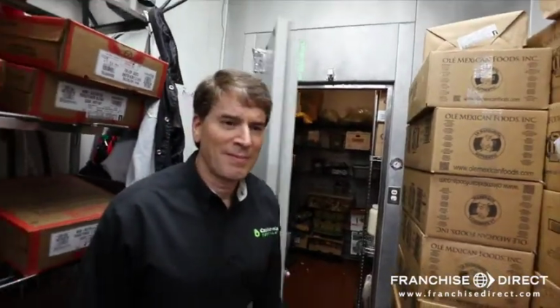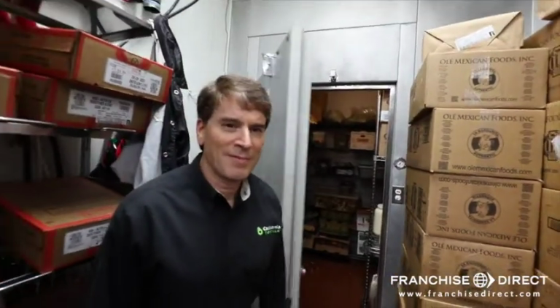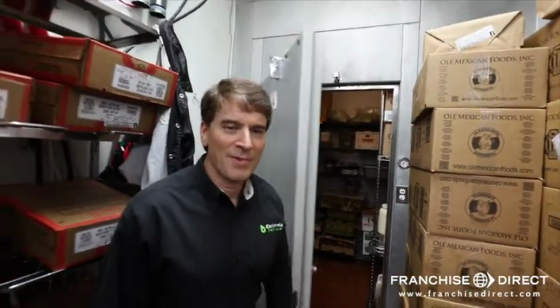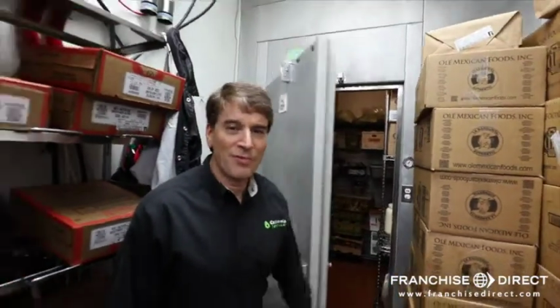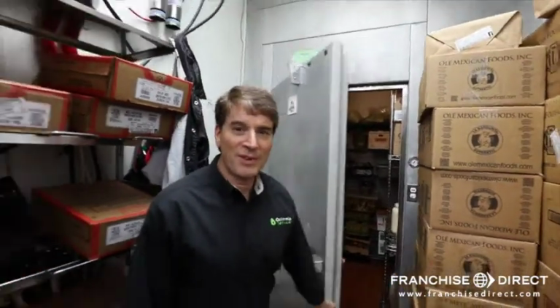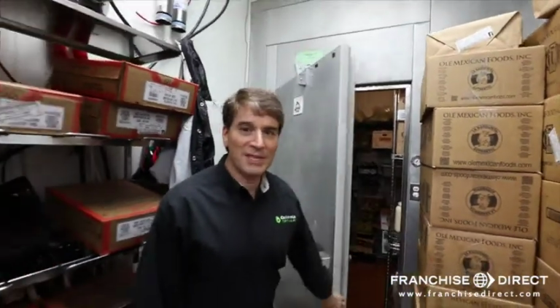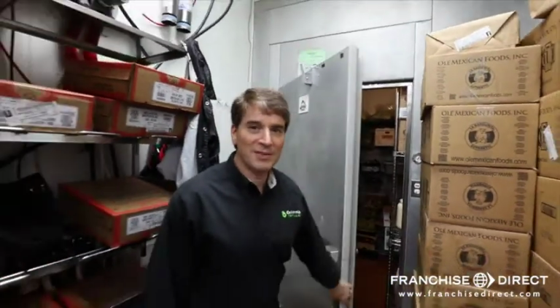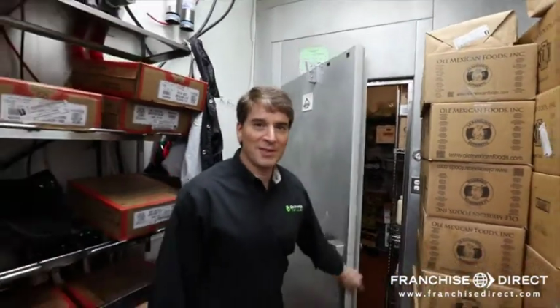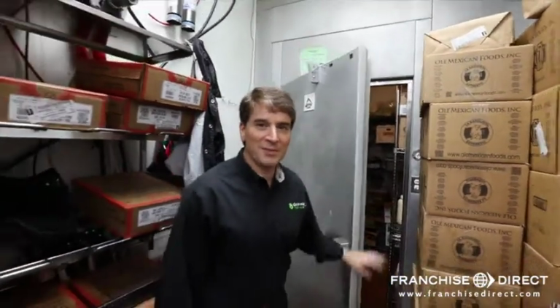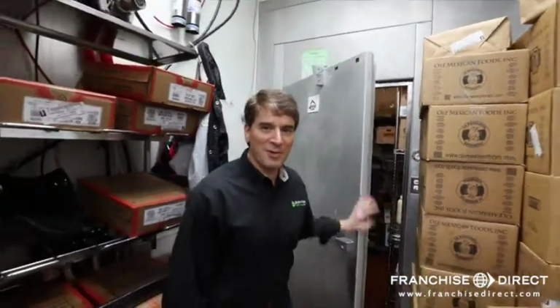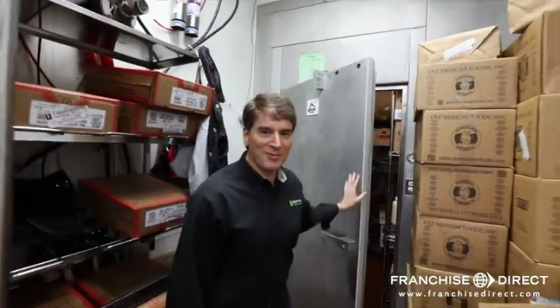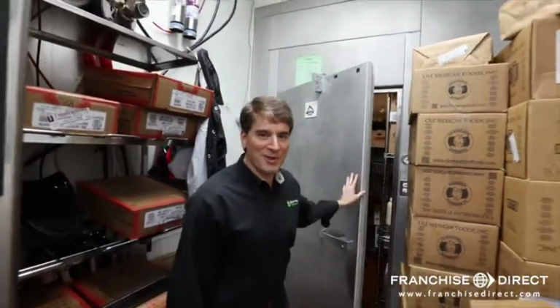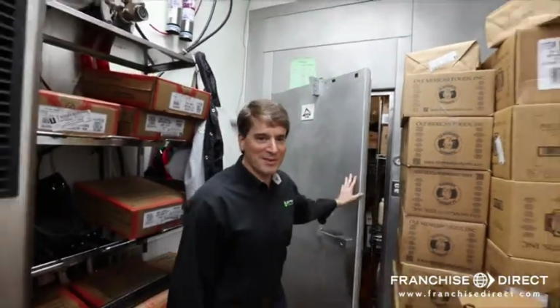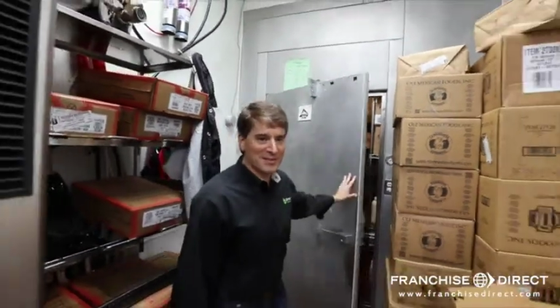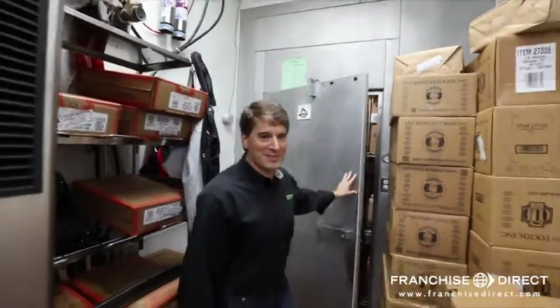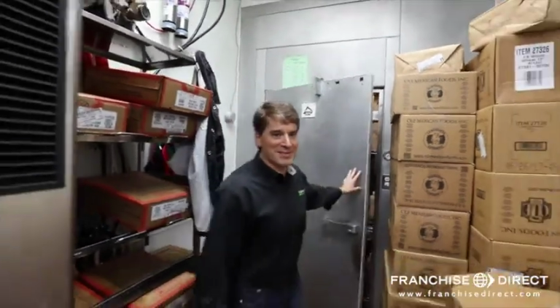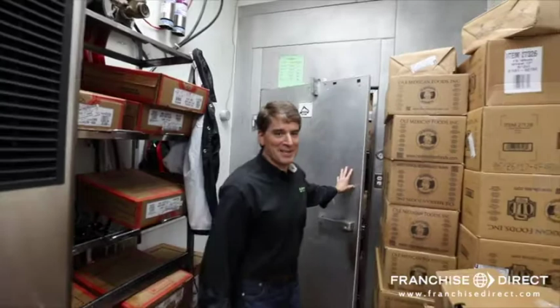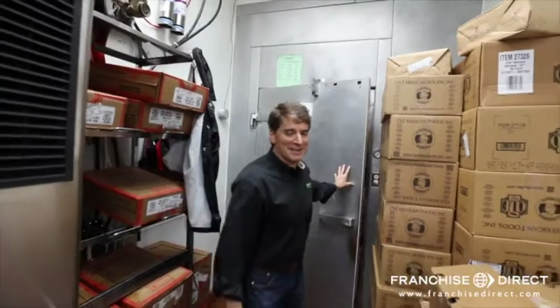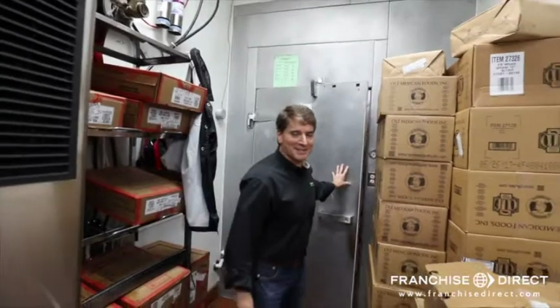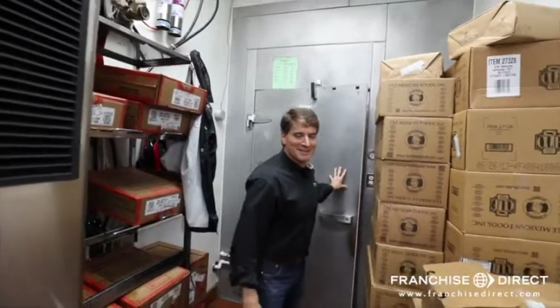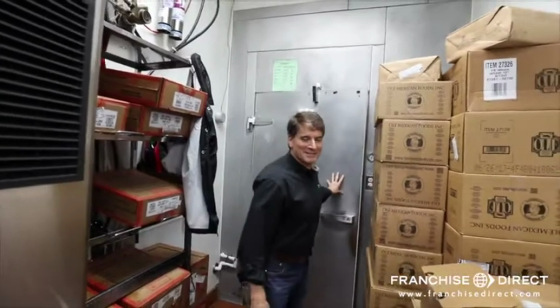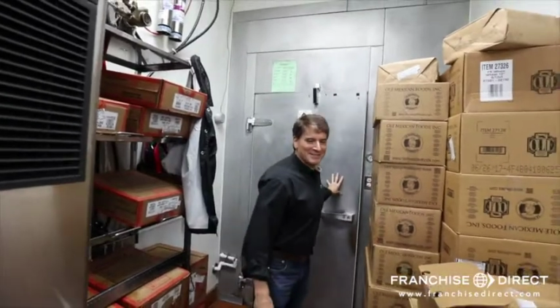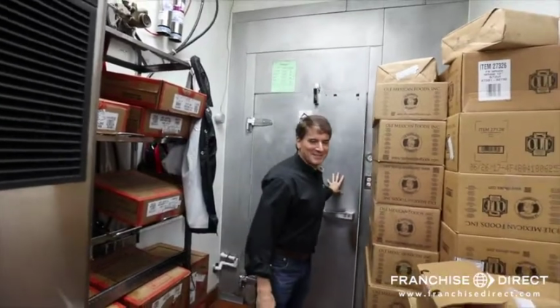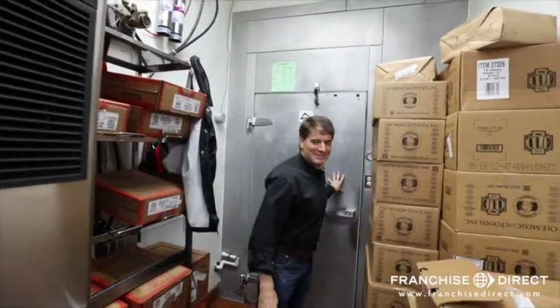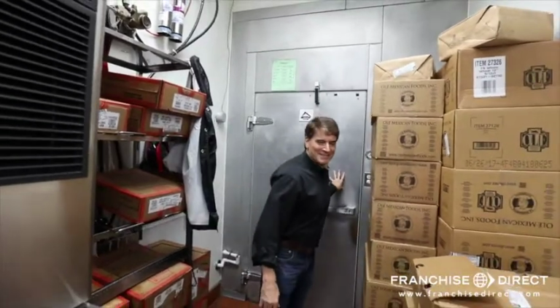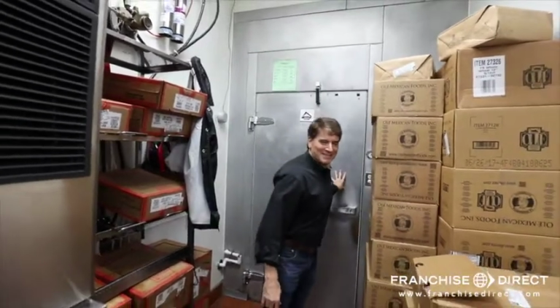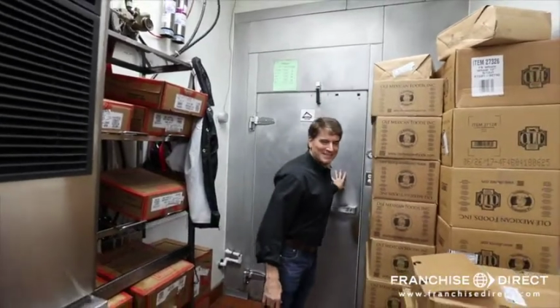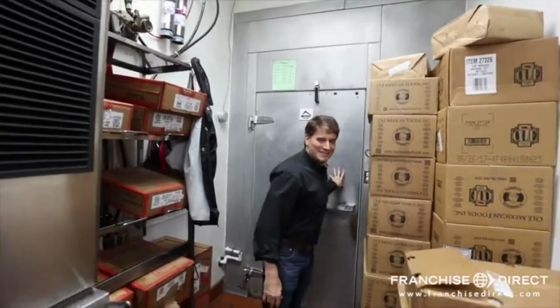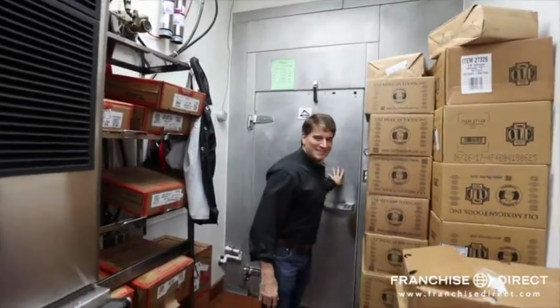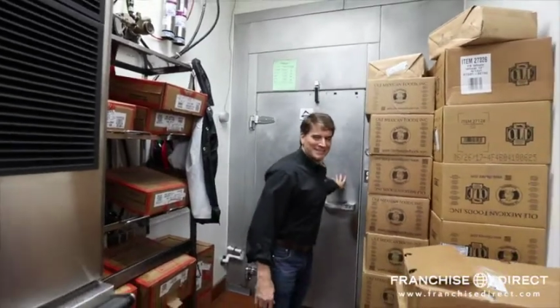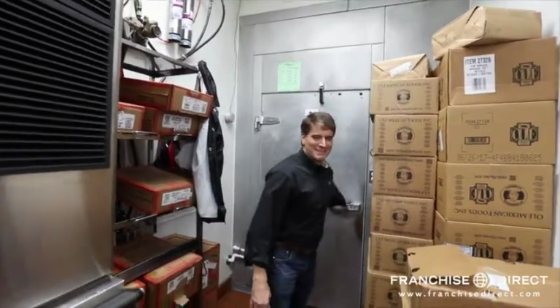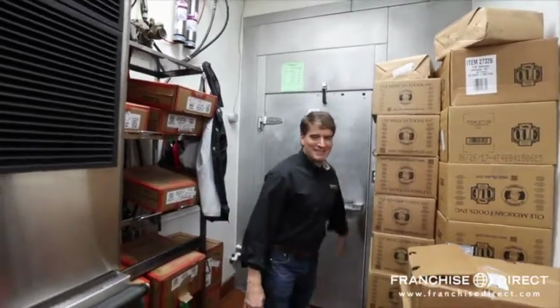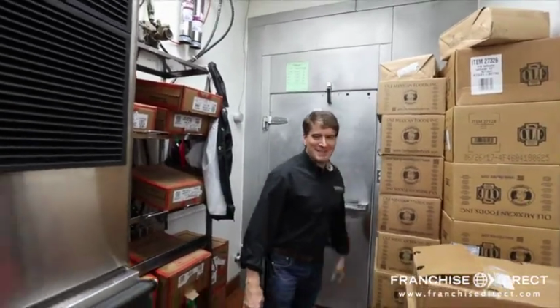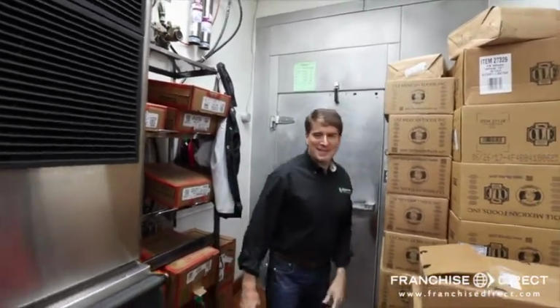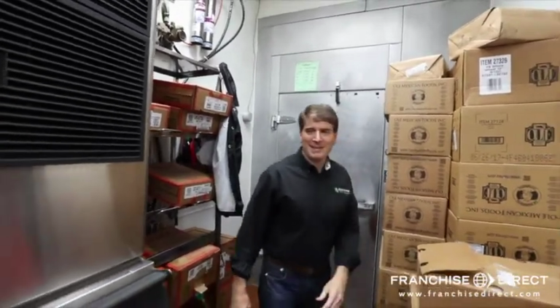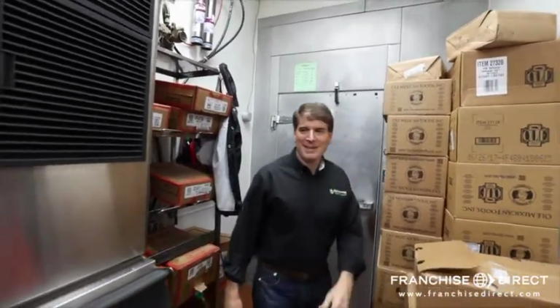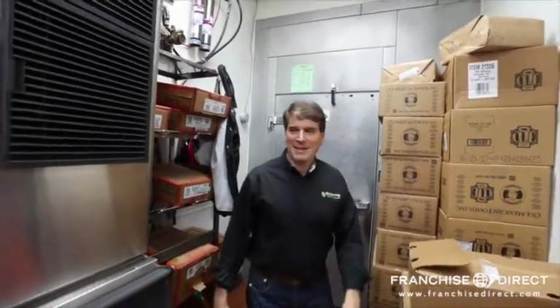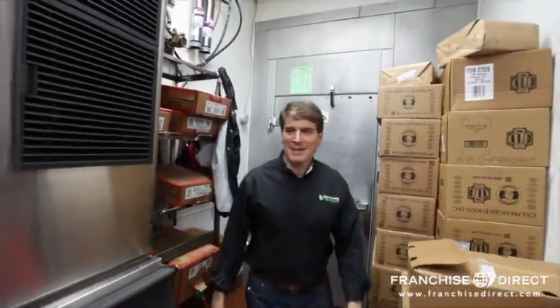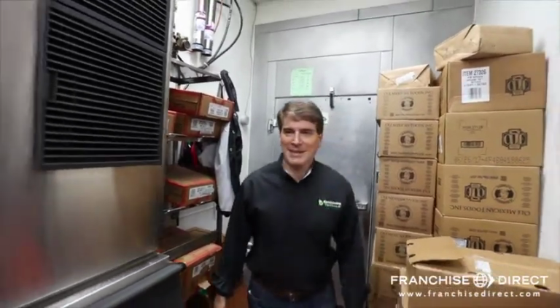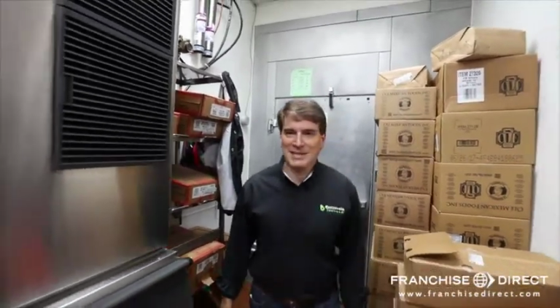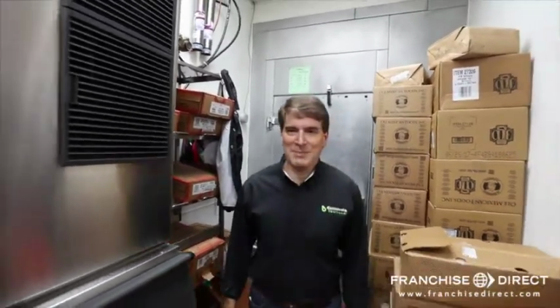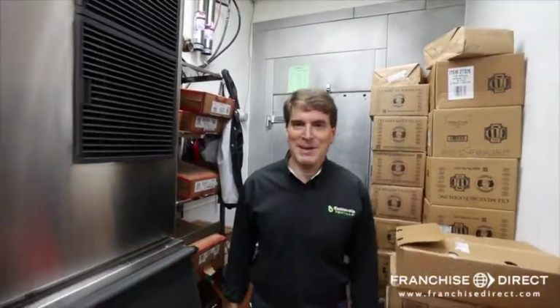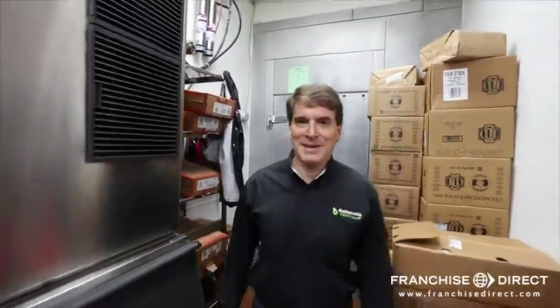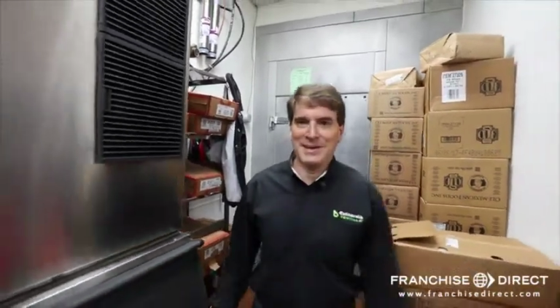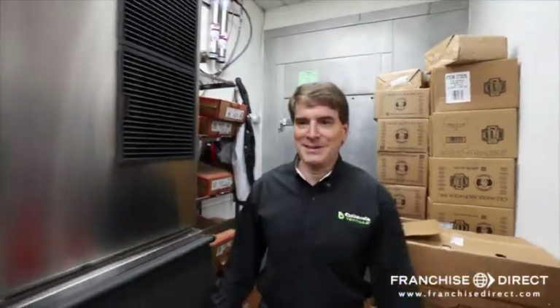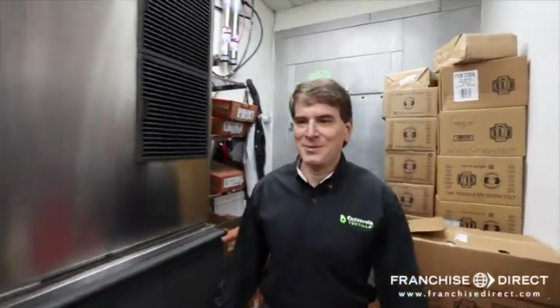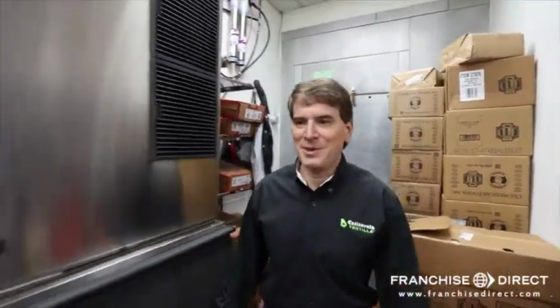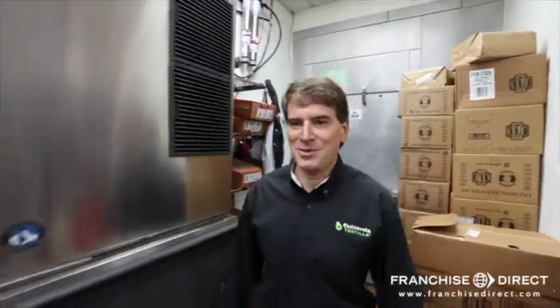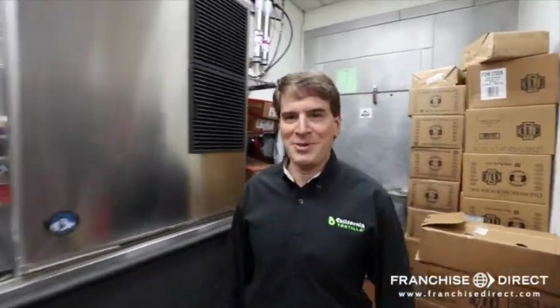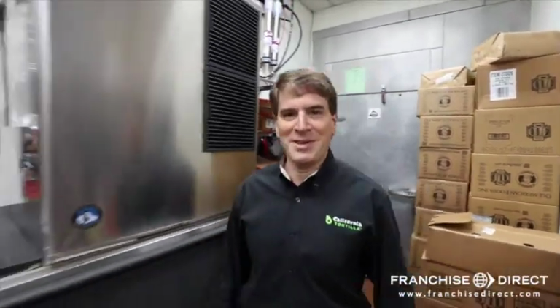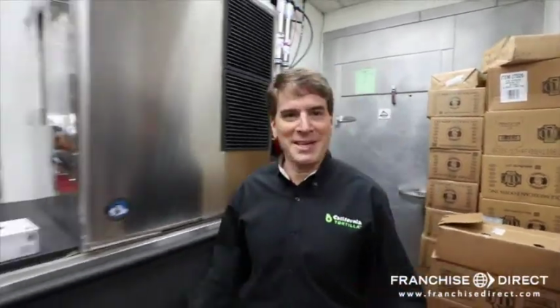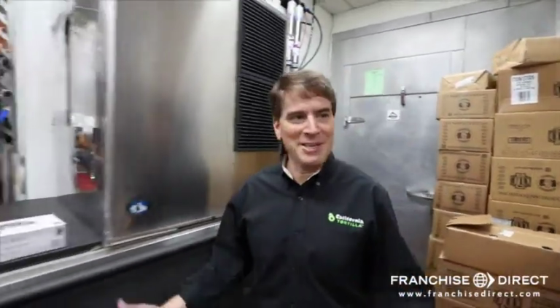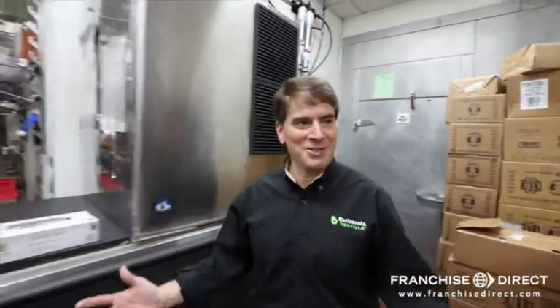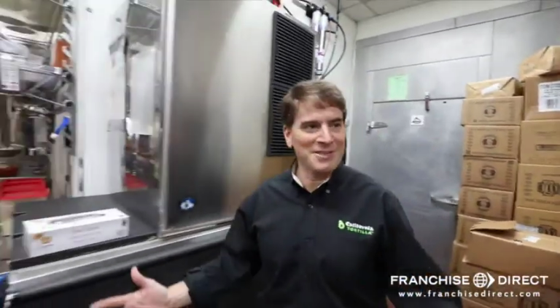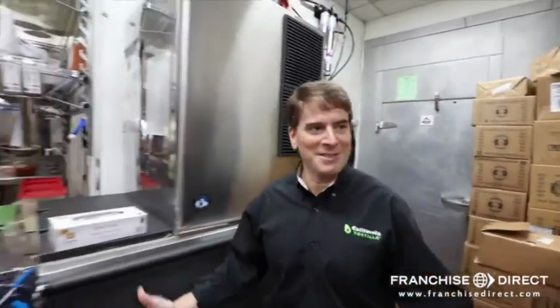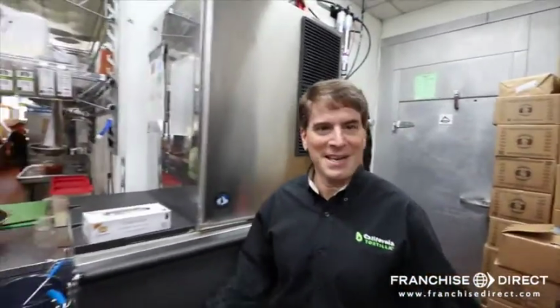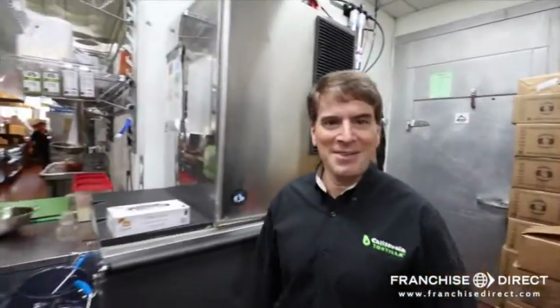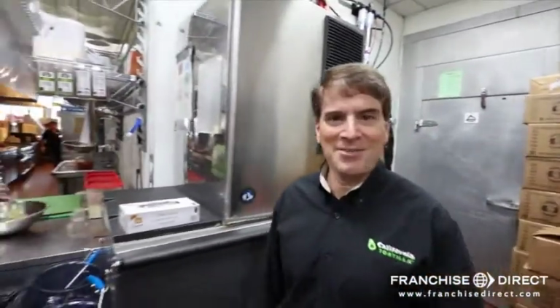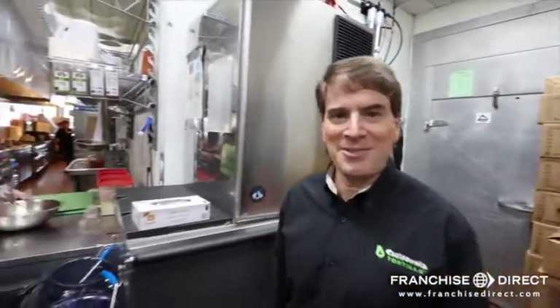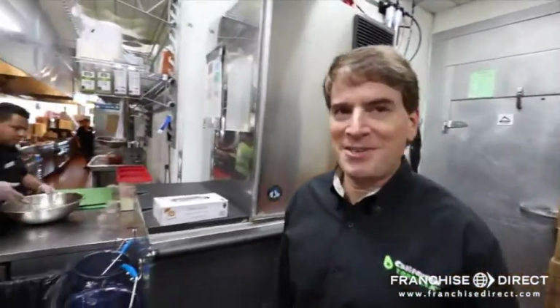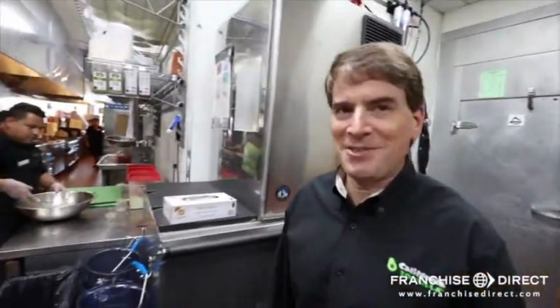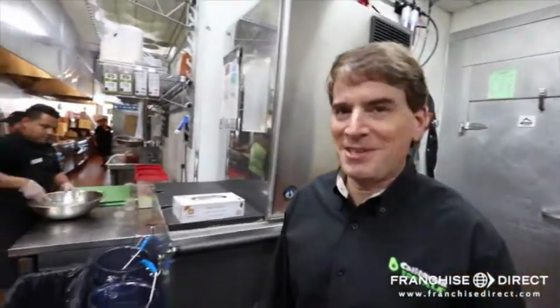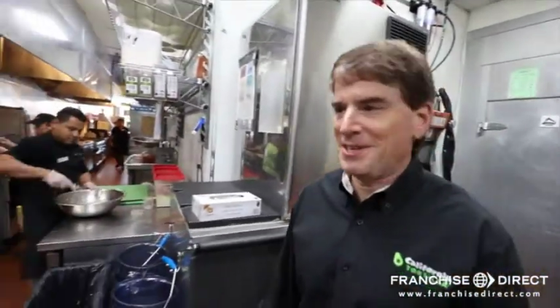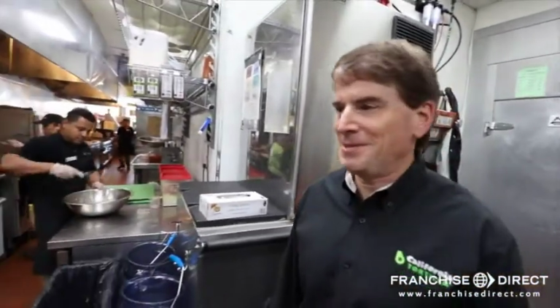No freezer though — you won't find a freezer. And that's about it. Quick tour of the kitchen, California Tortilla. See ya.